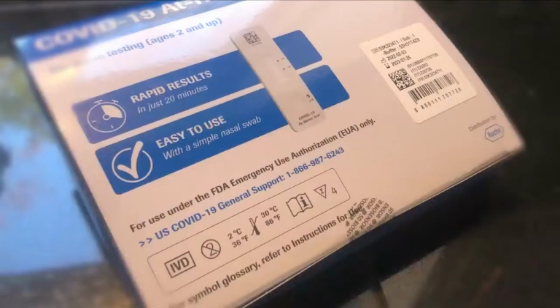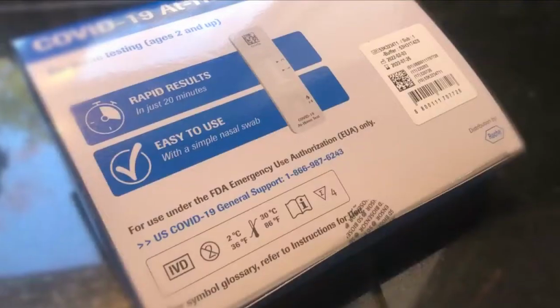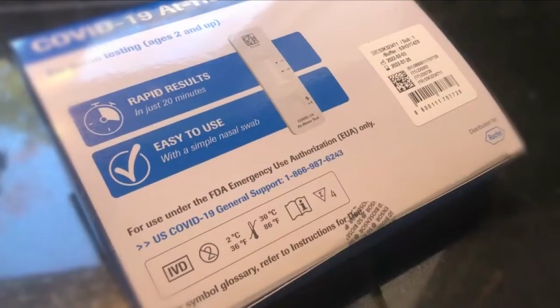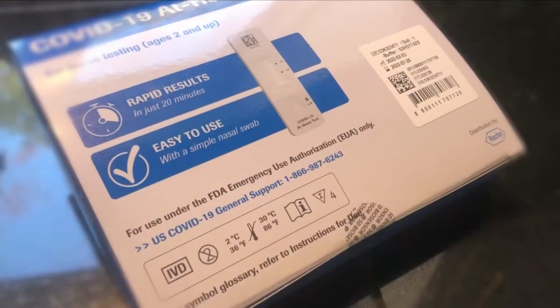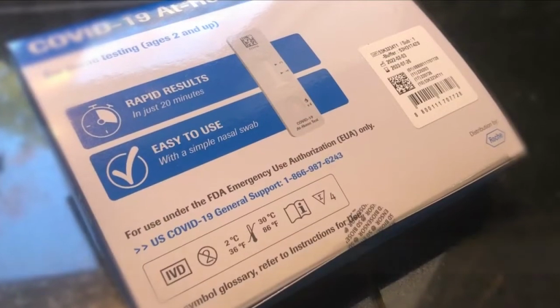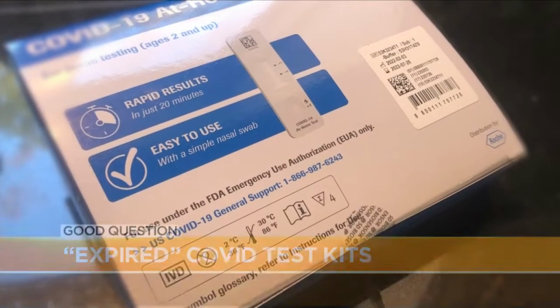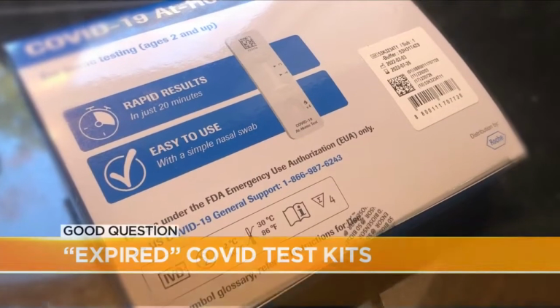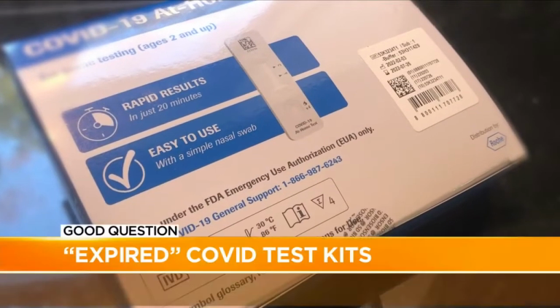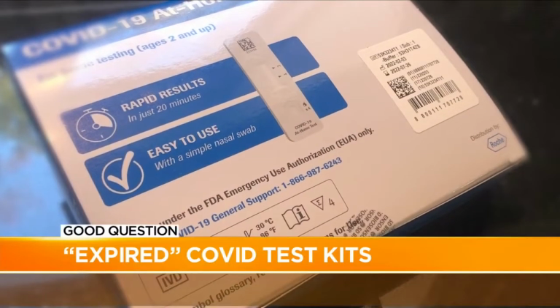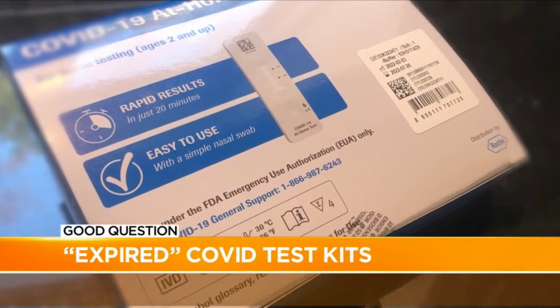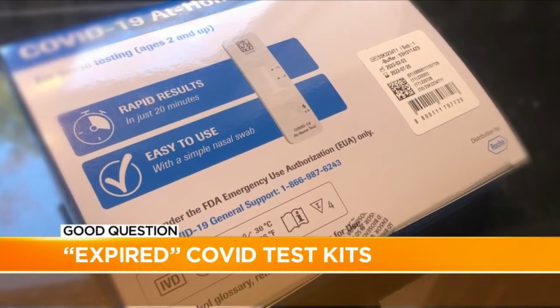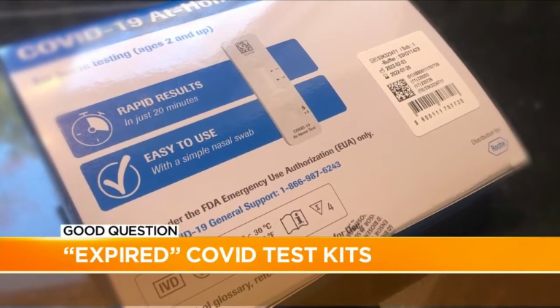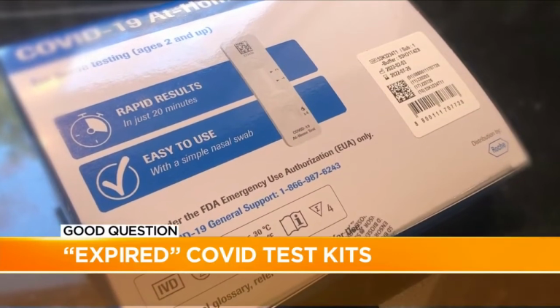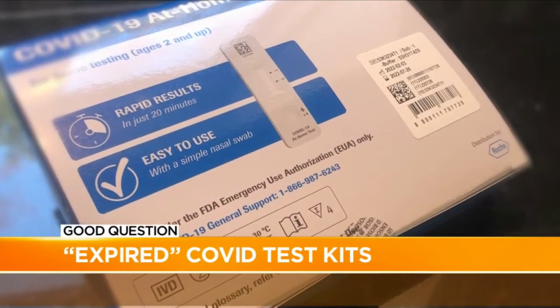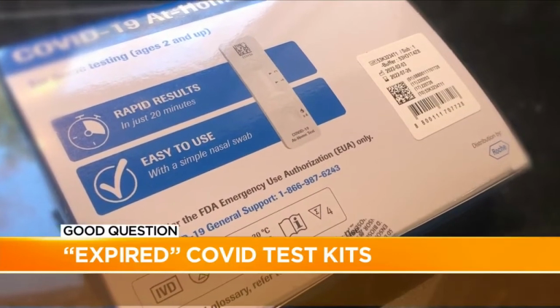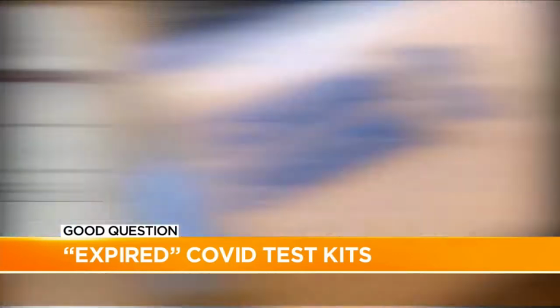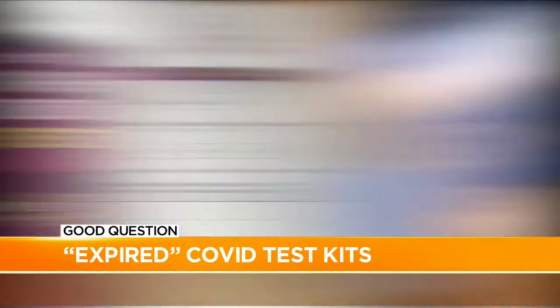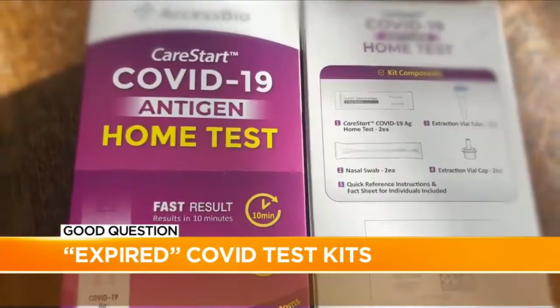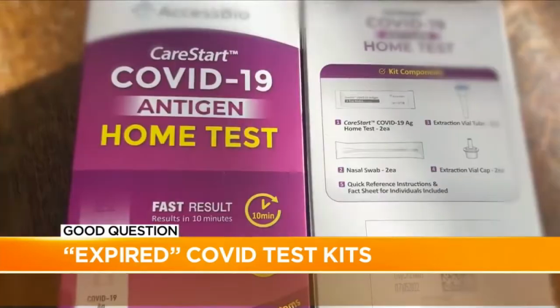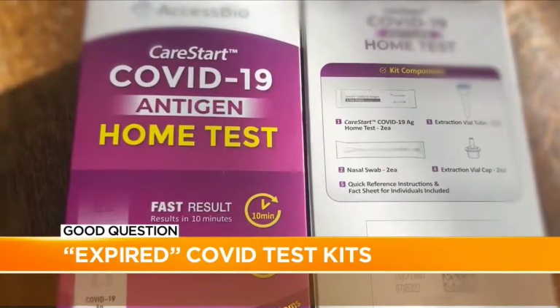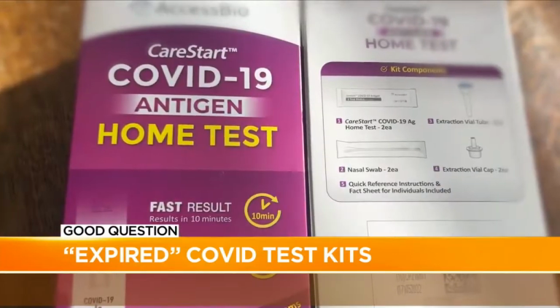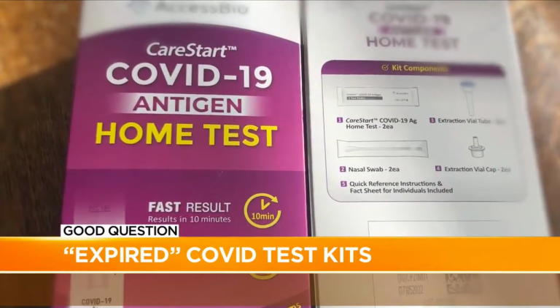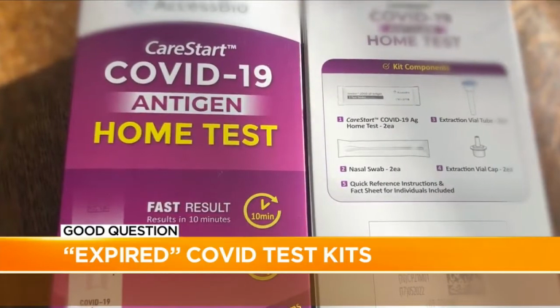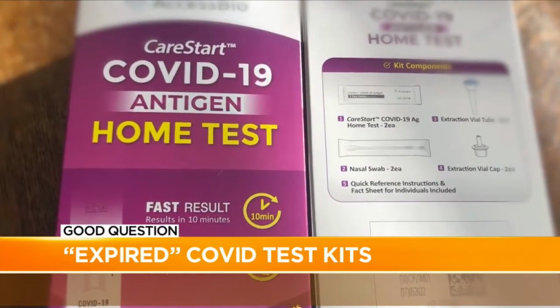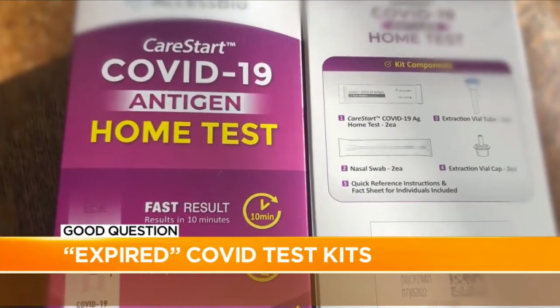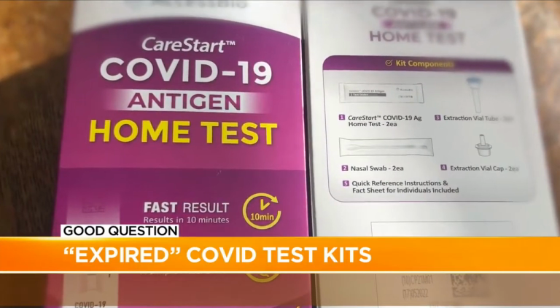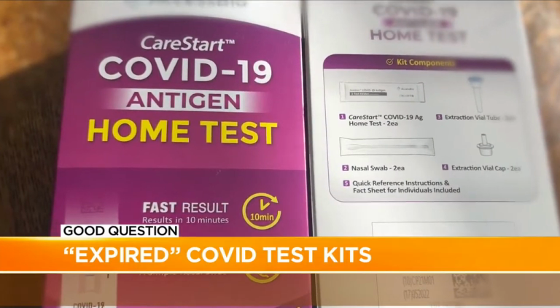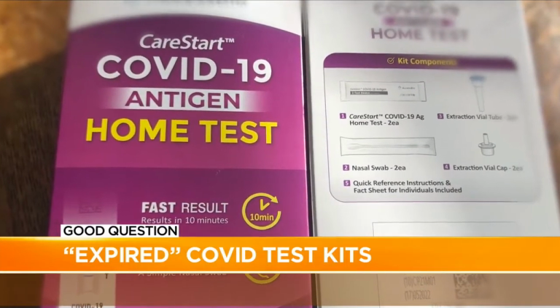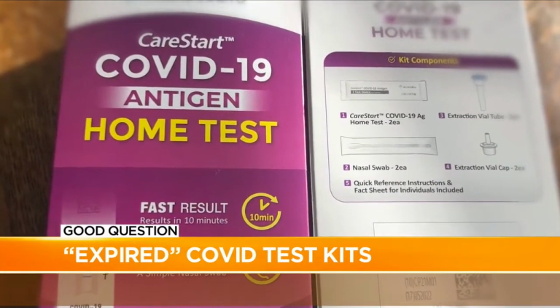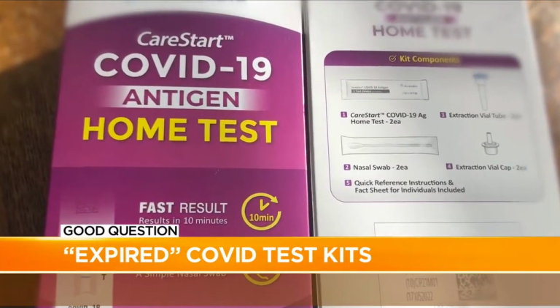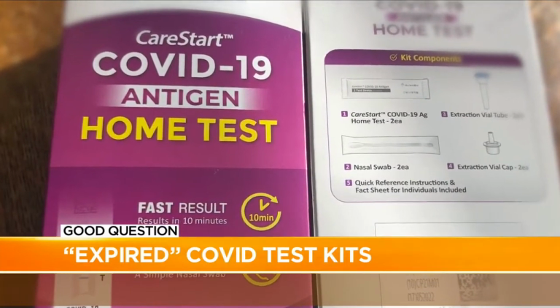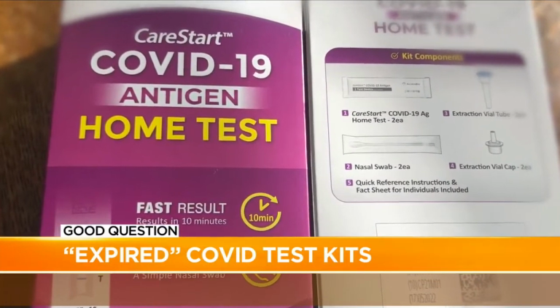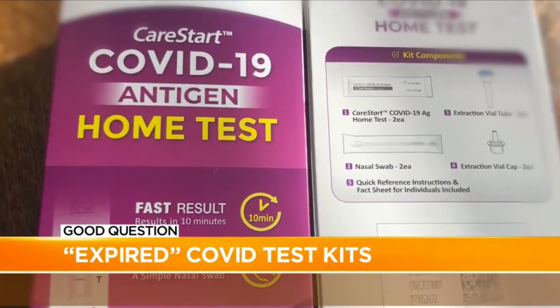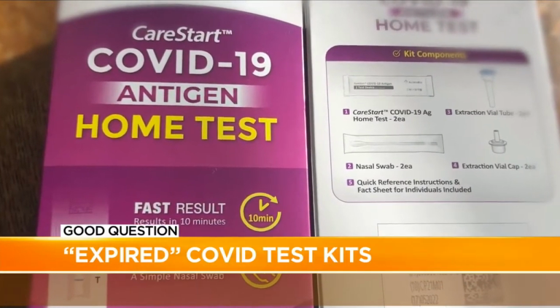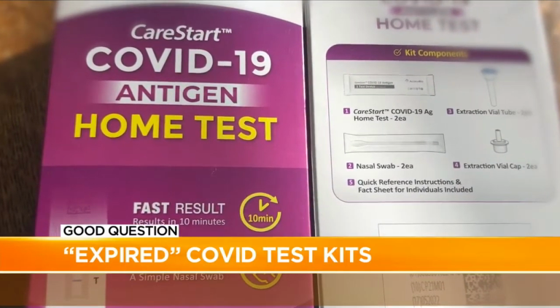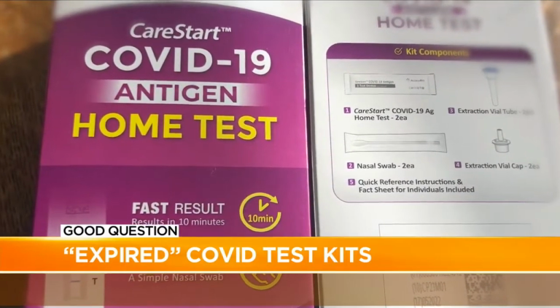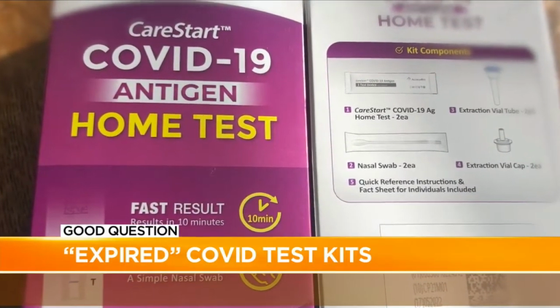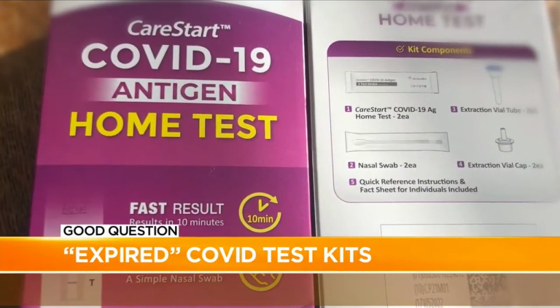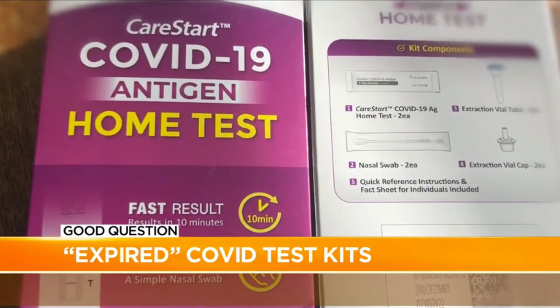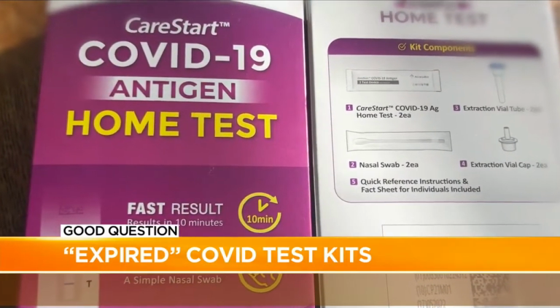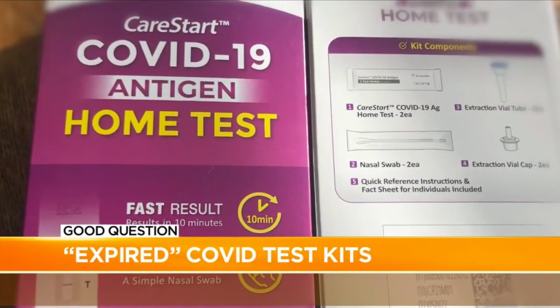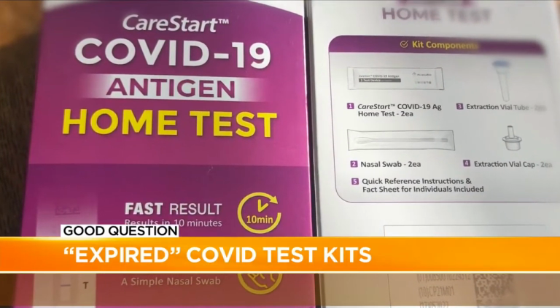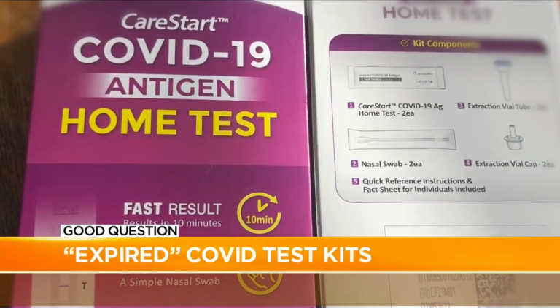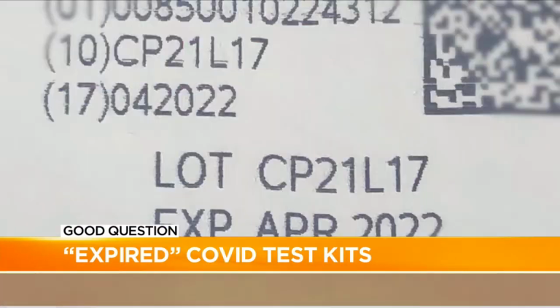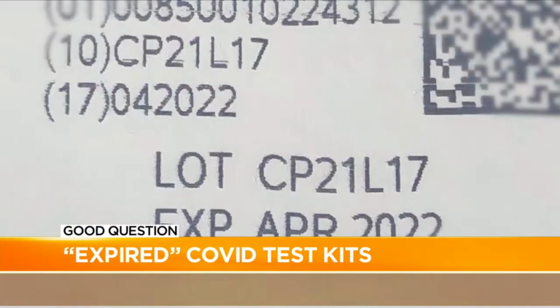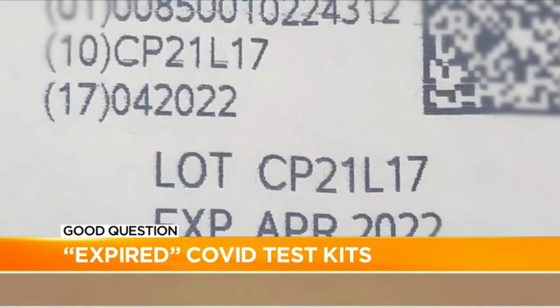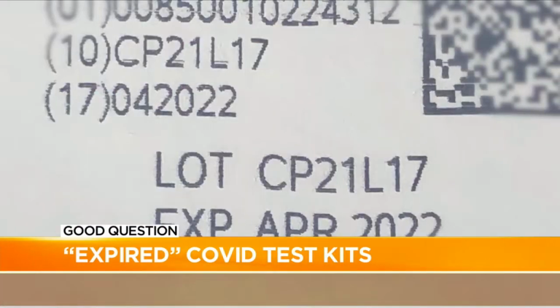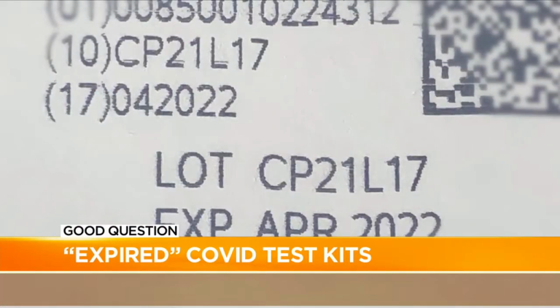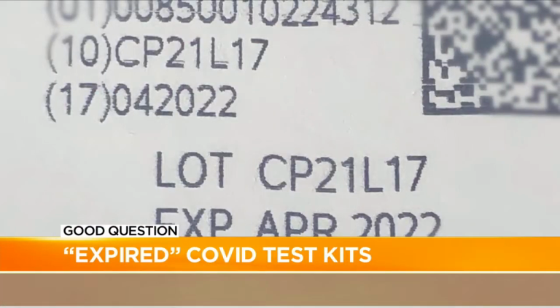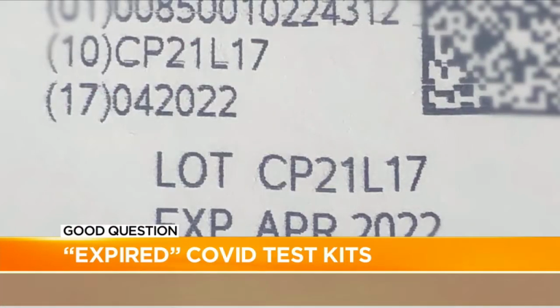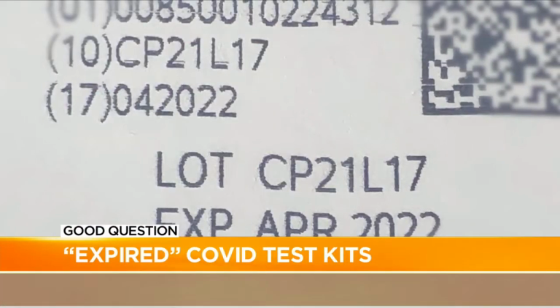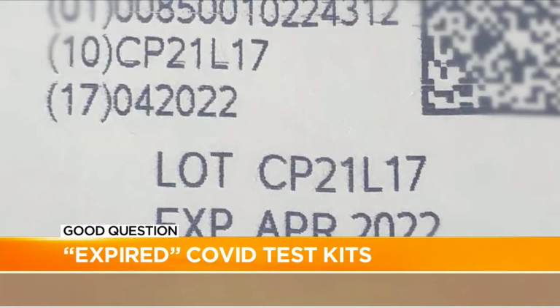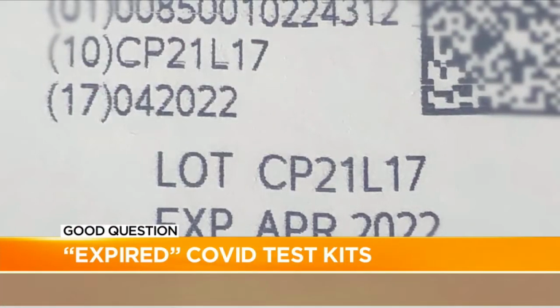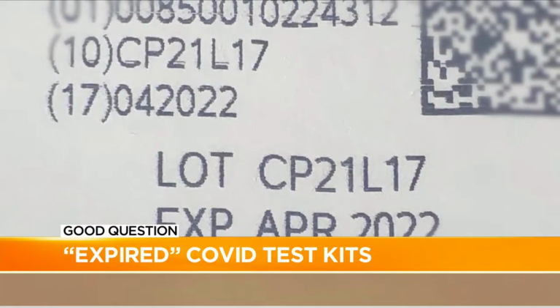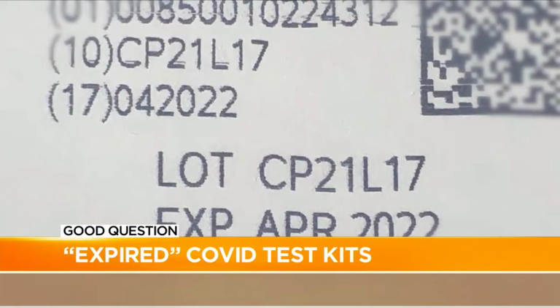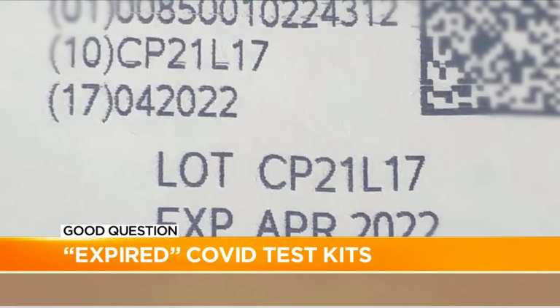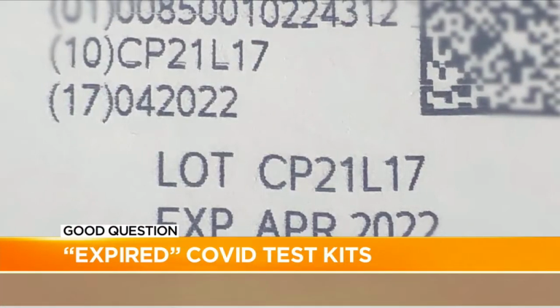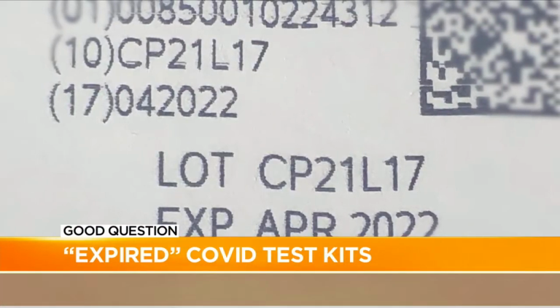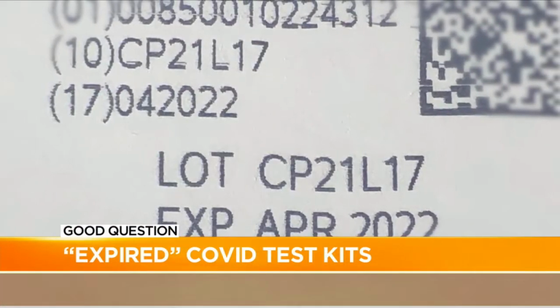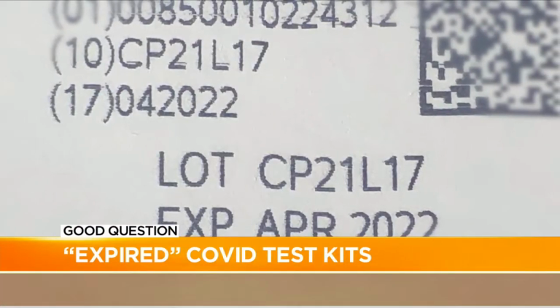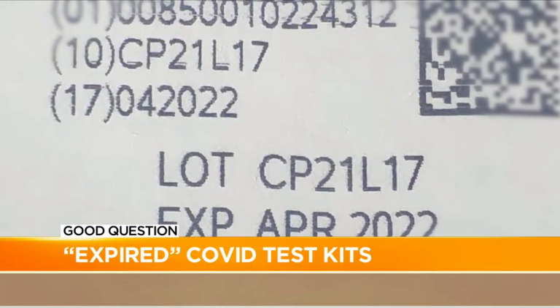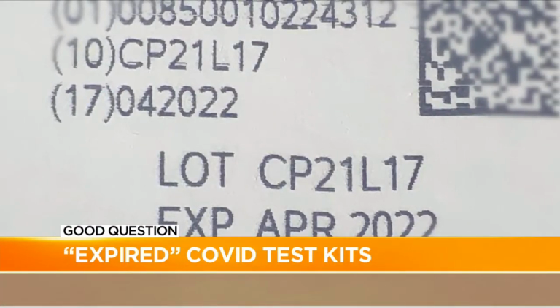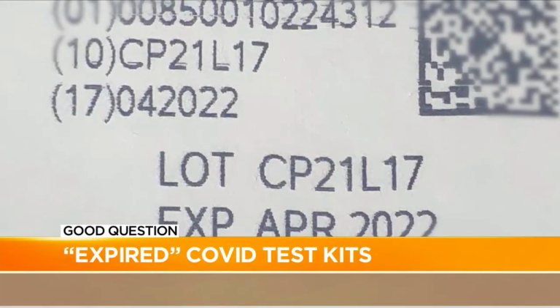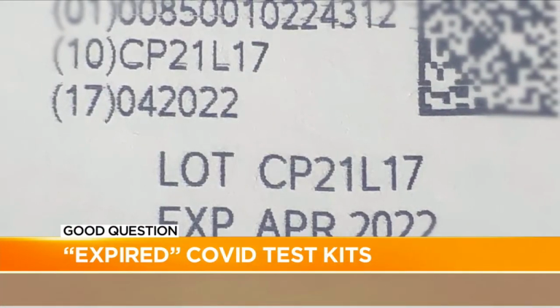The short answer for most of you: yes, you can still use them well past the date printed on the box. Here's why.